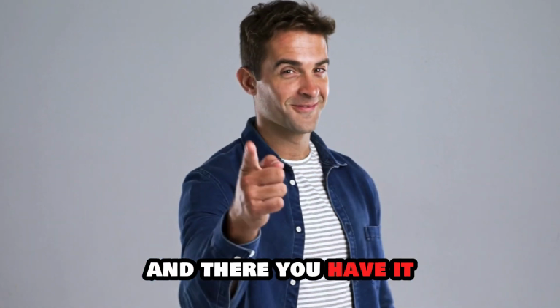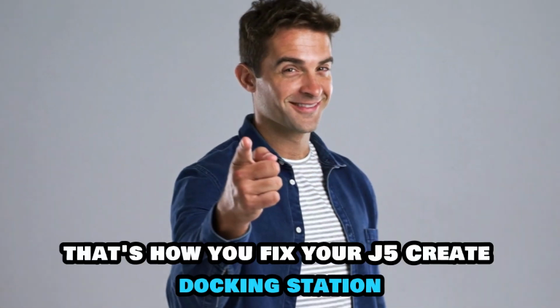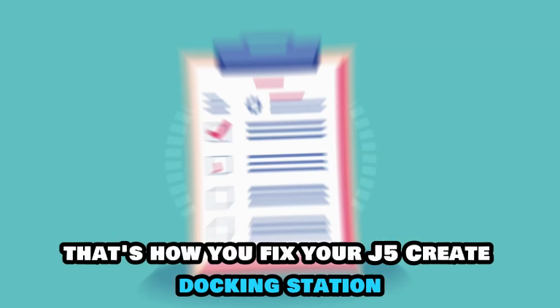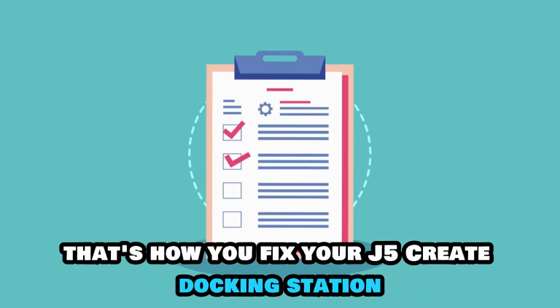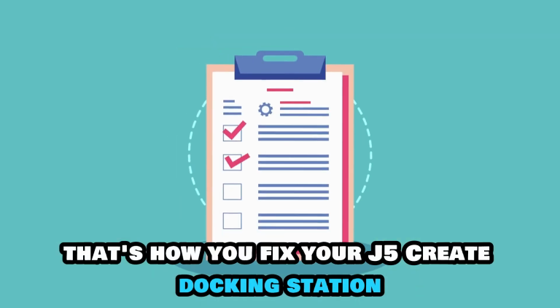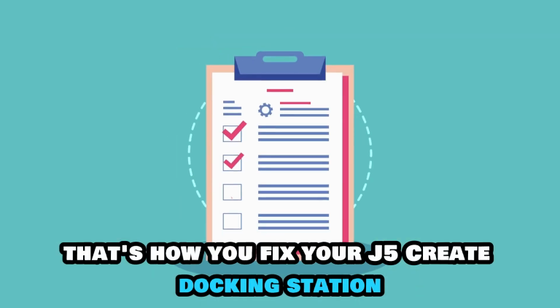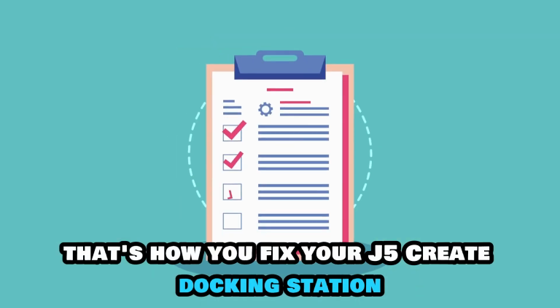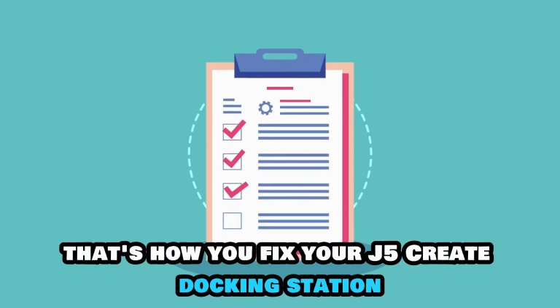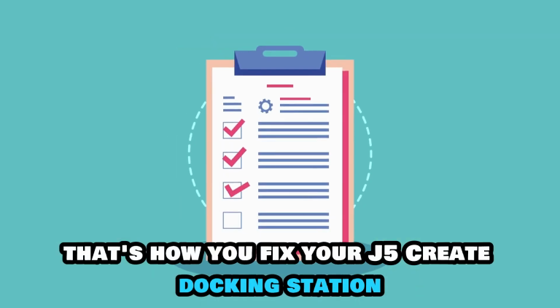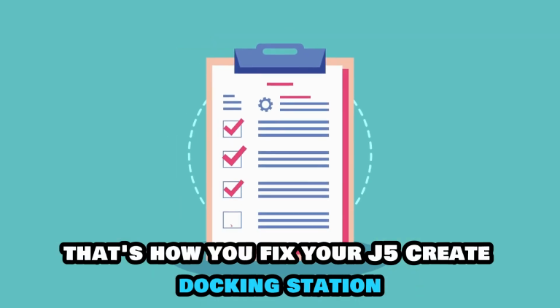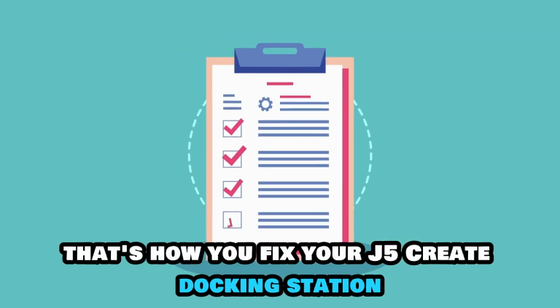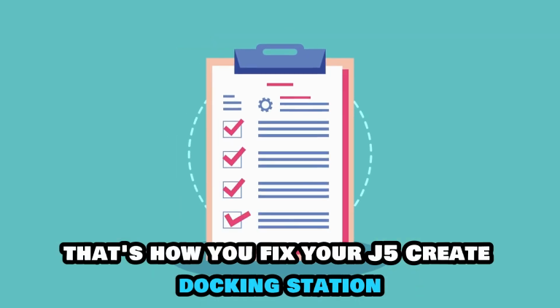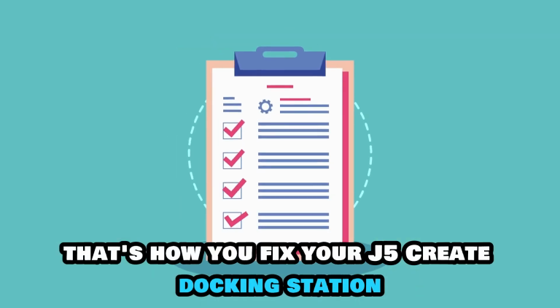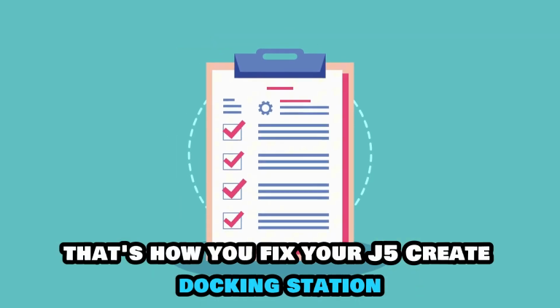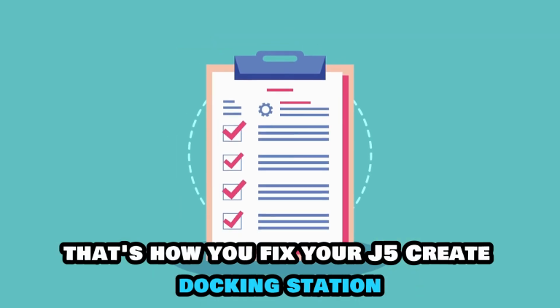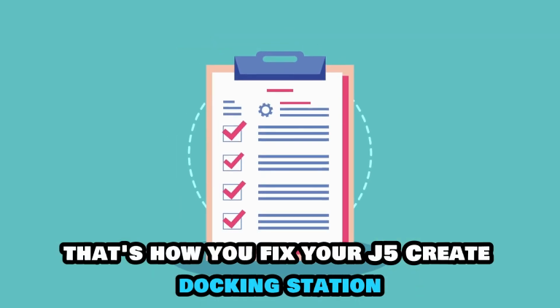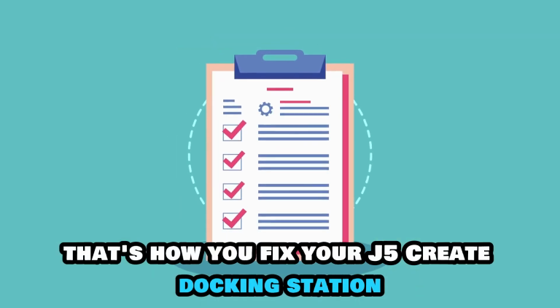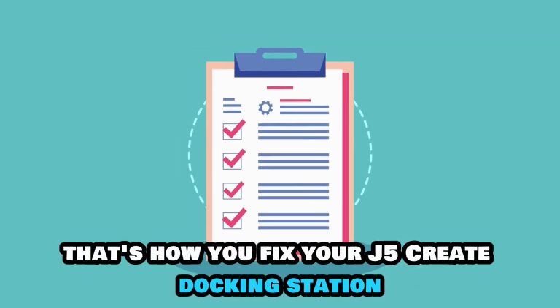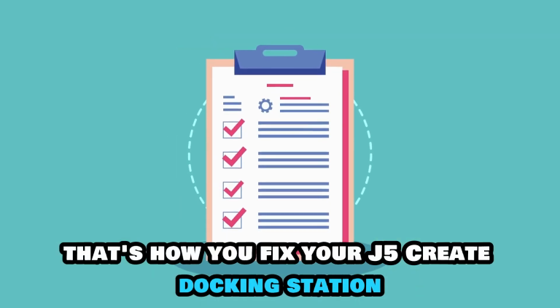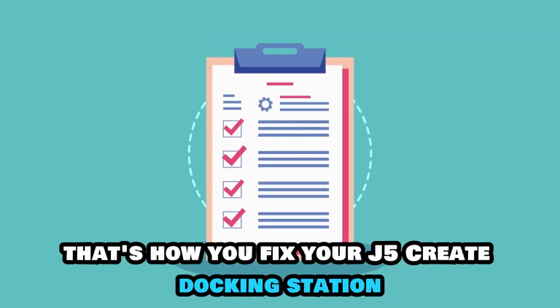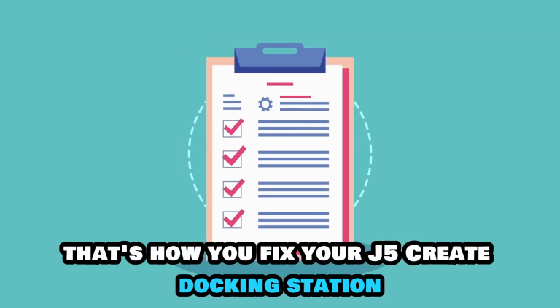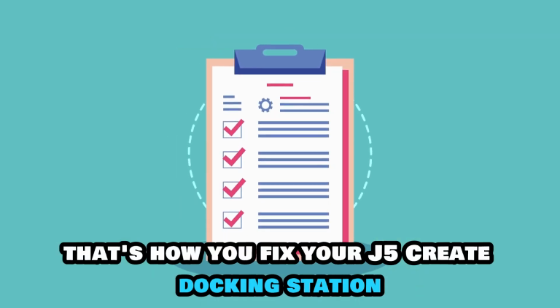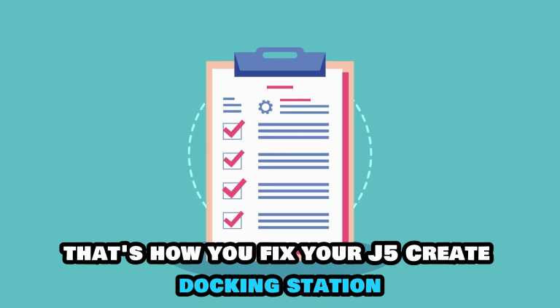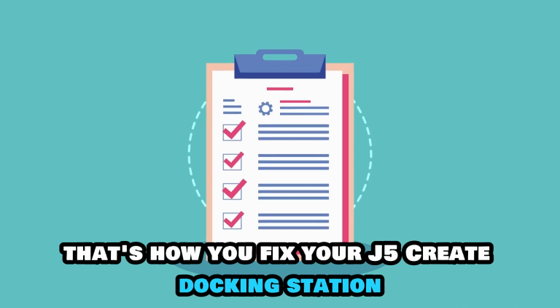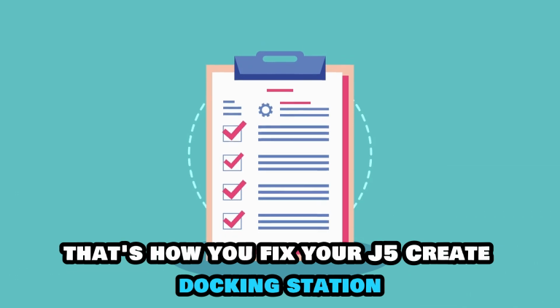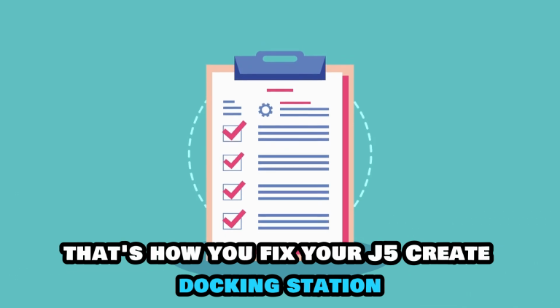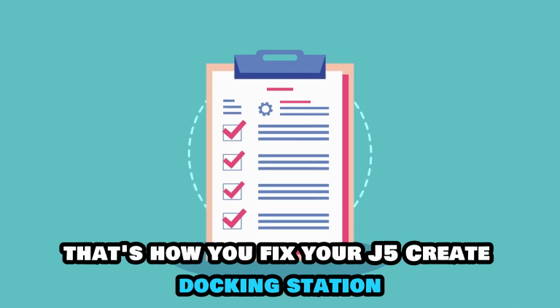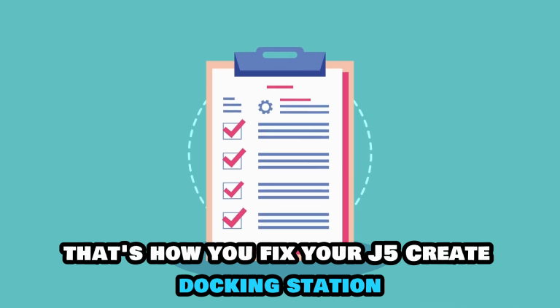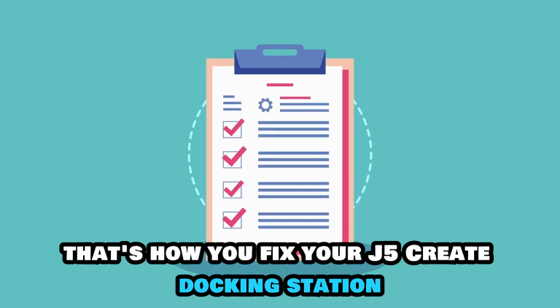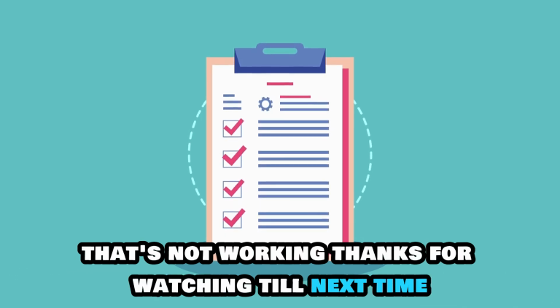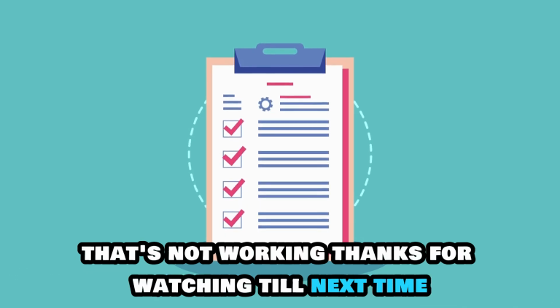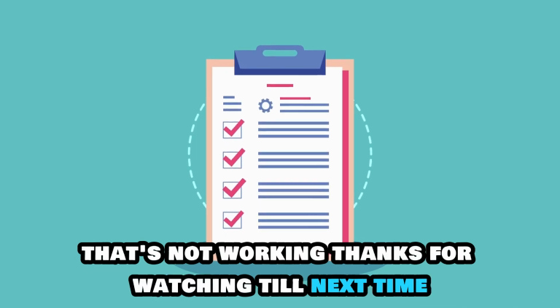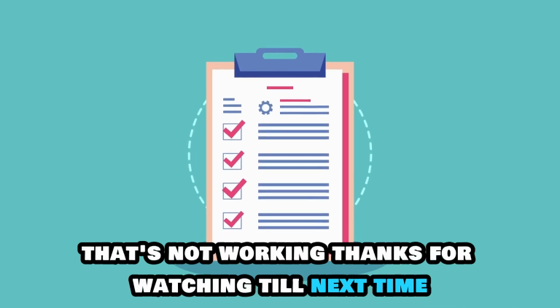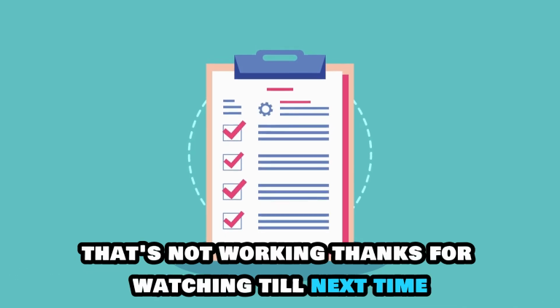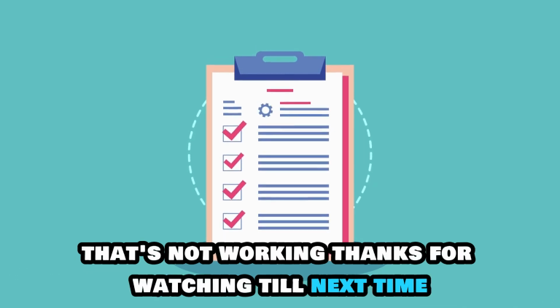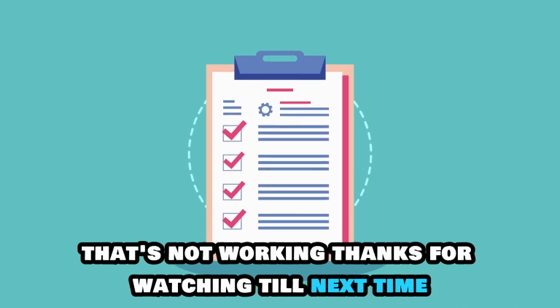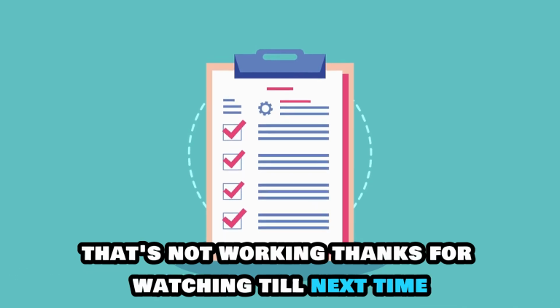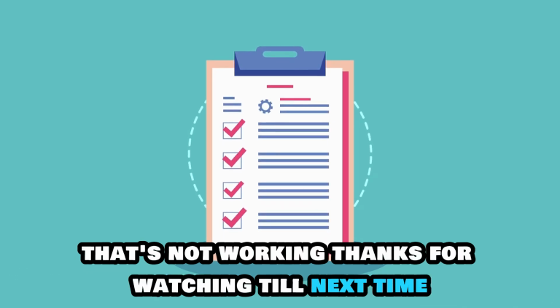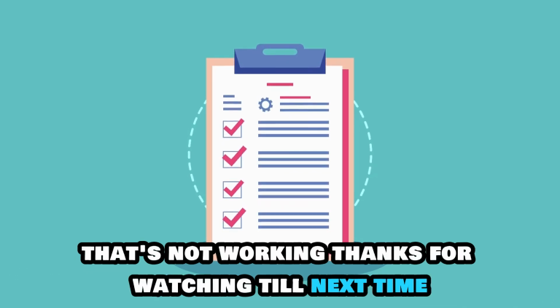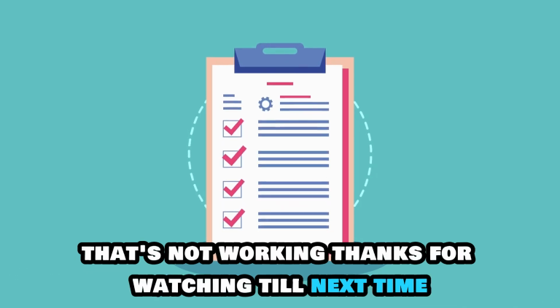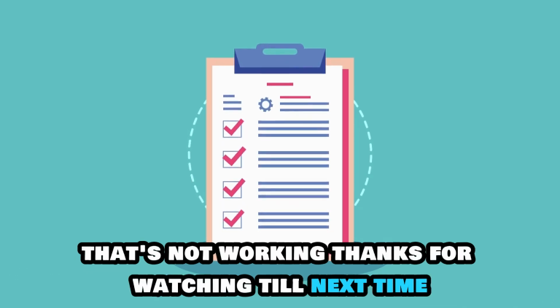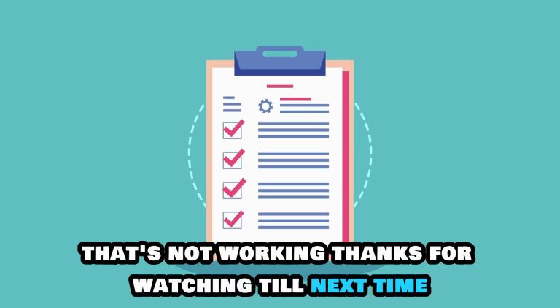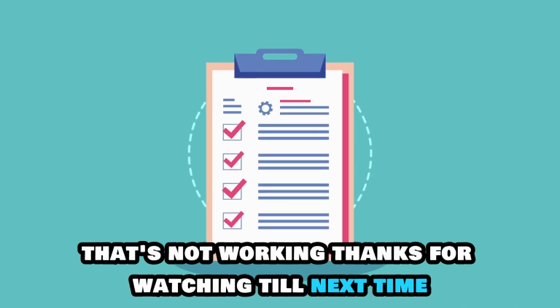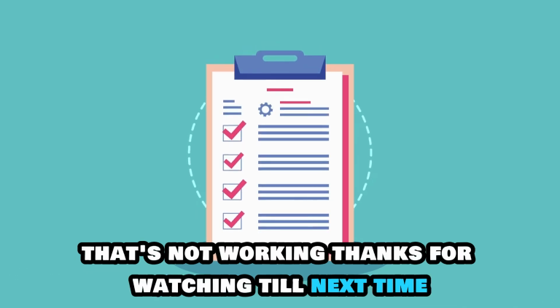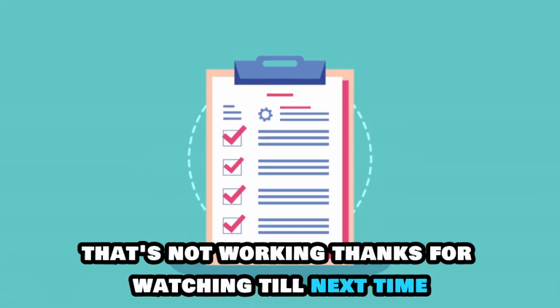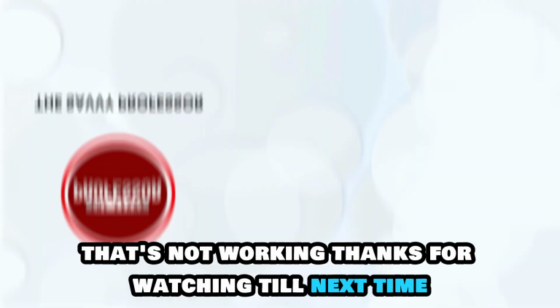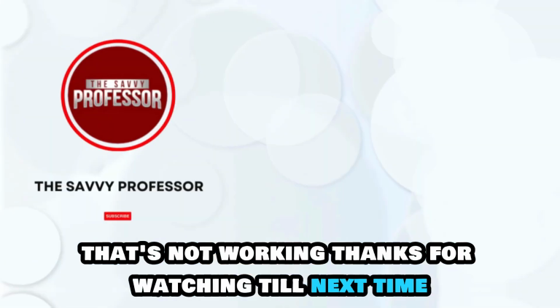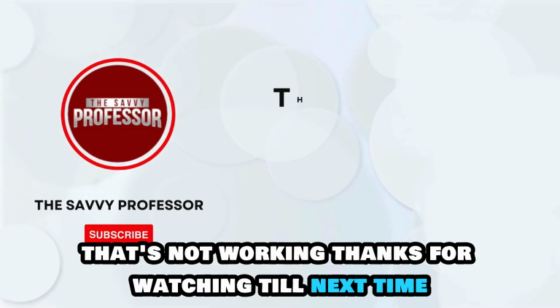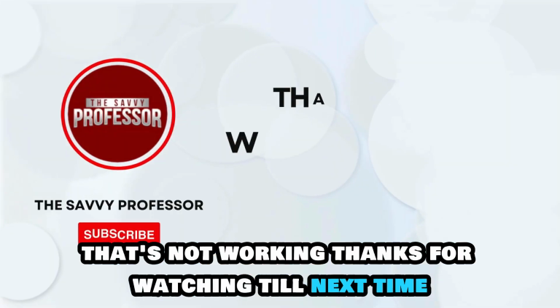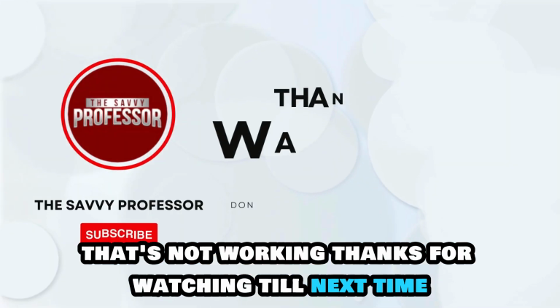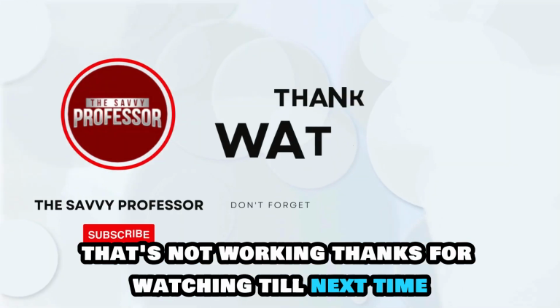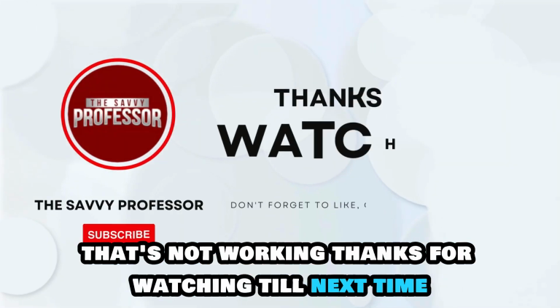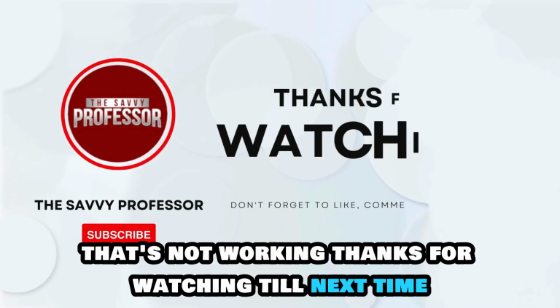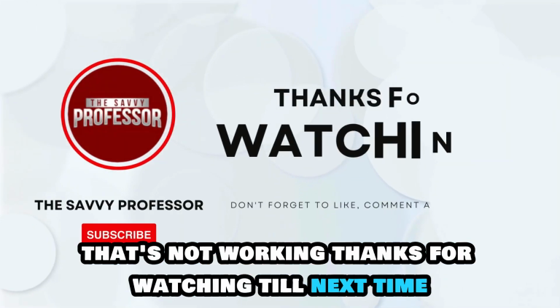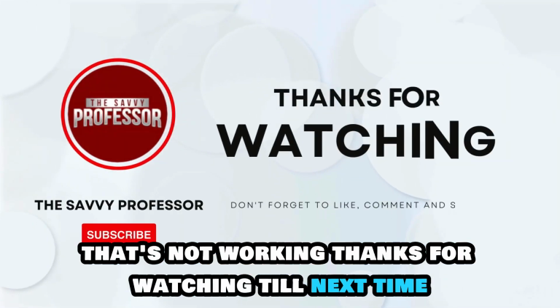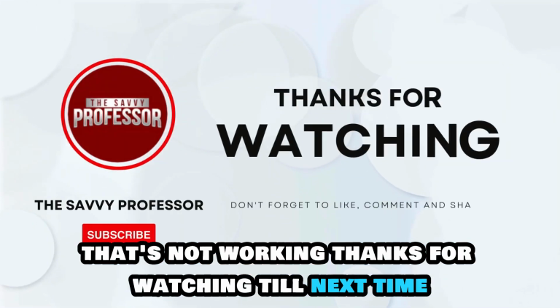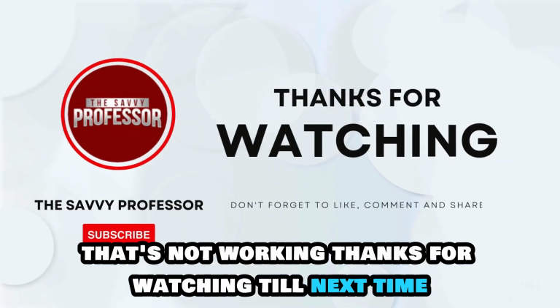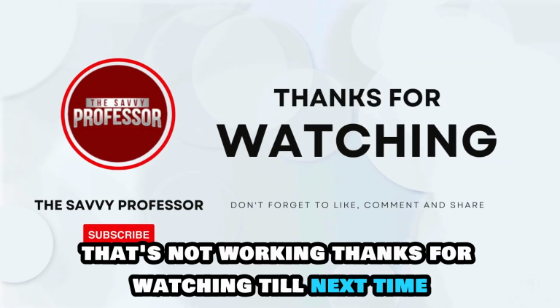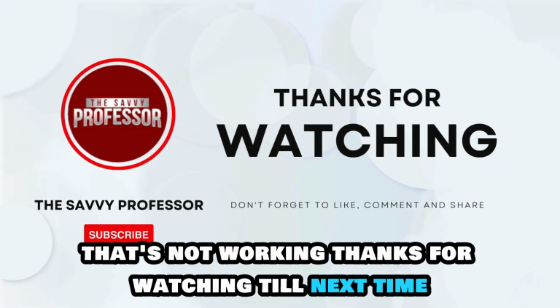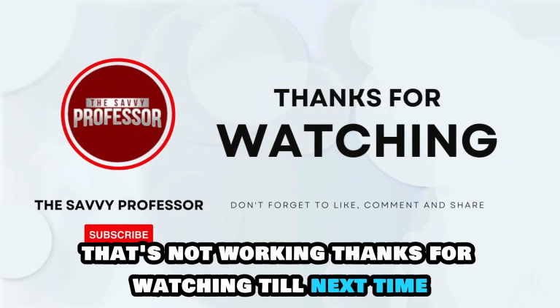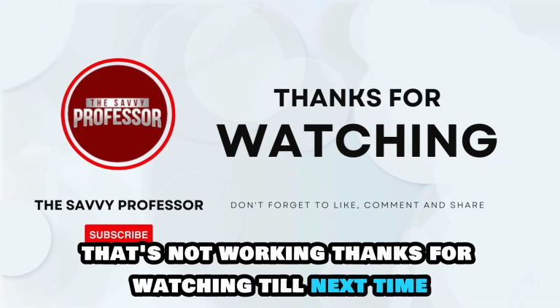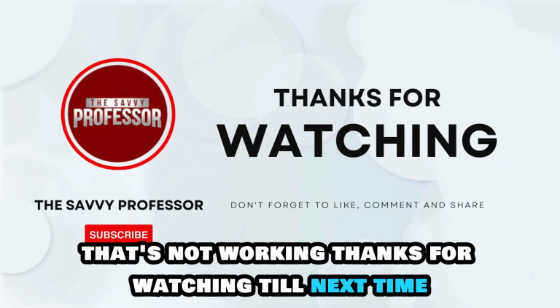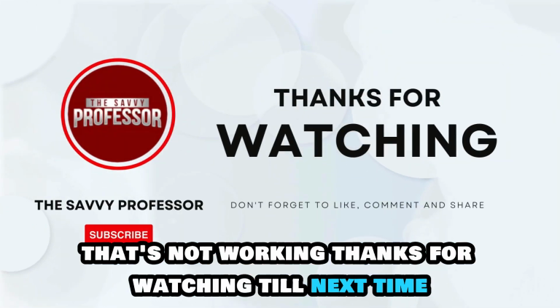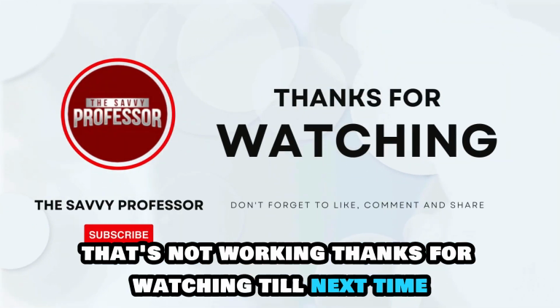That's how you fix your J5 Create Docking Station that's not working! Thanks for watching, till next time!